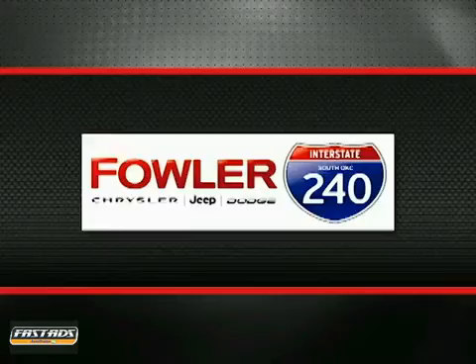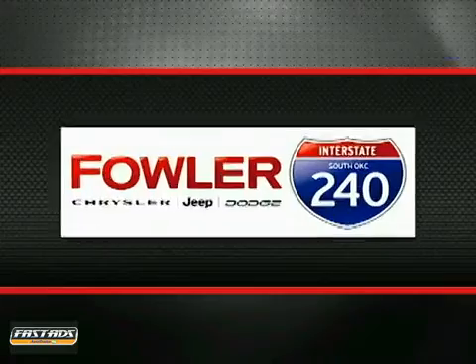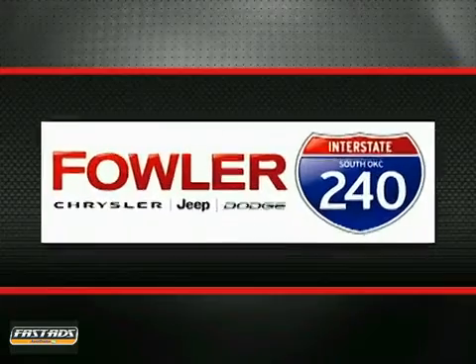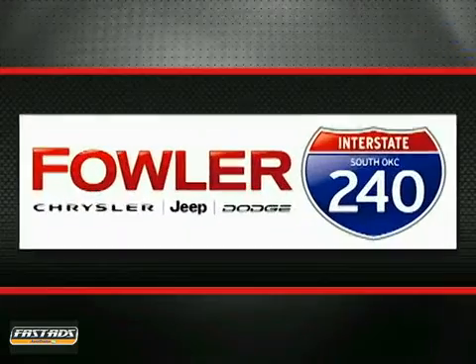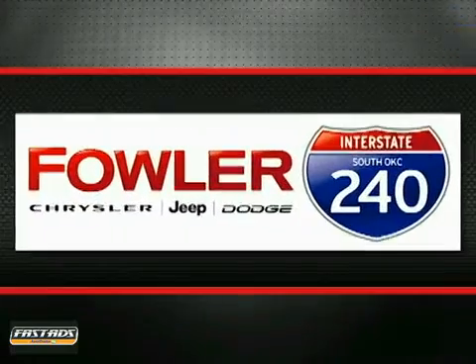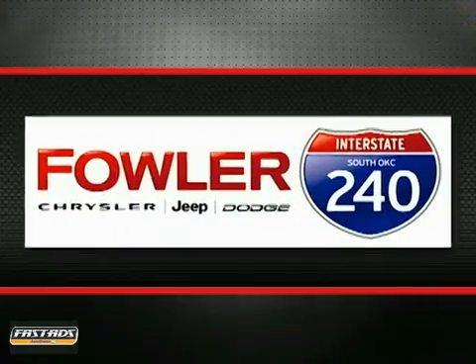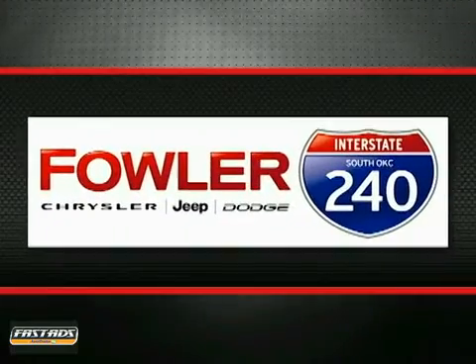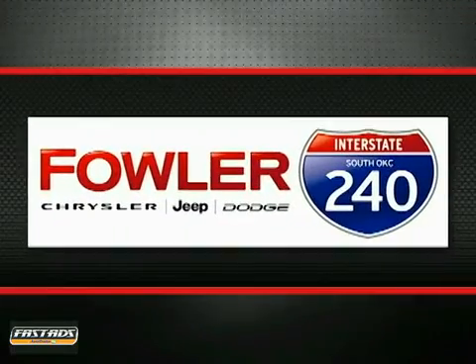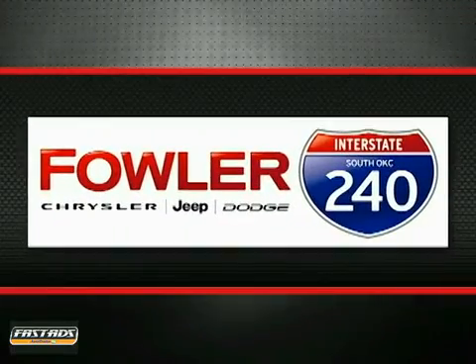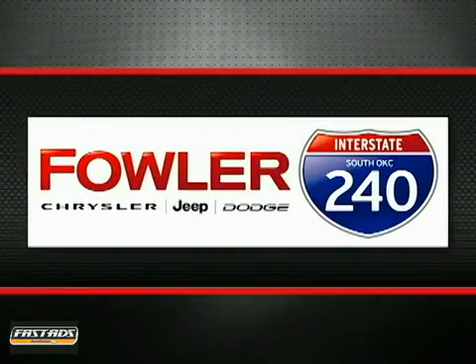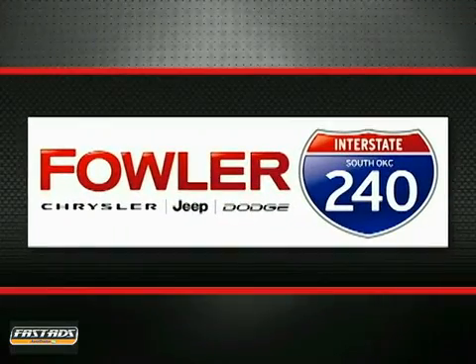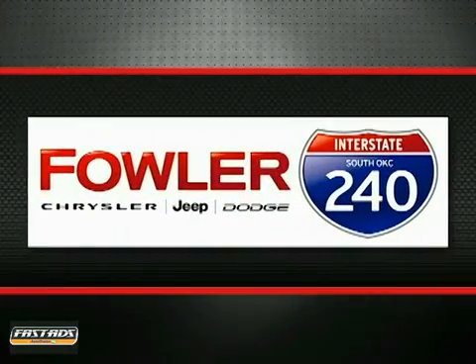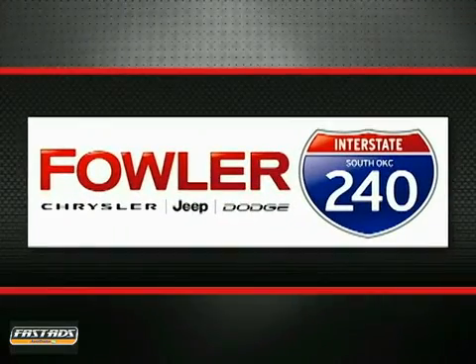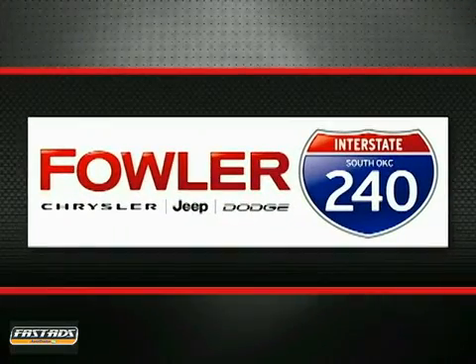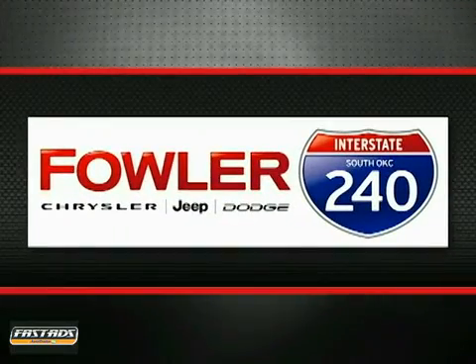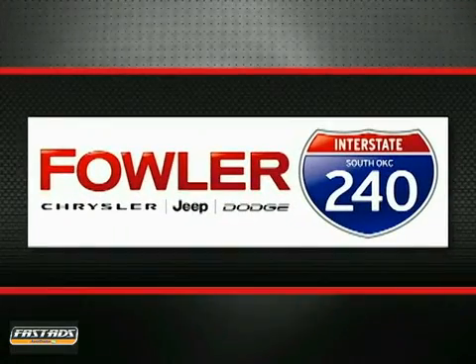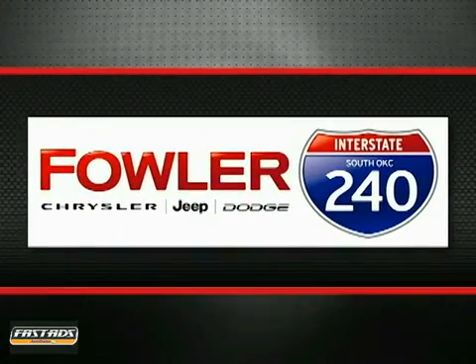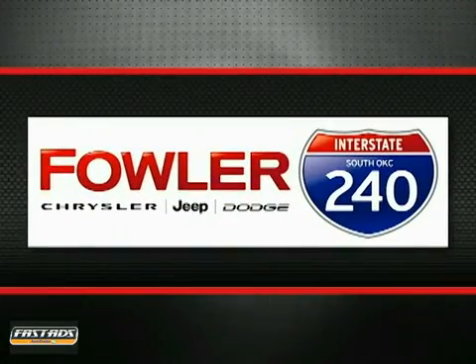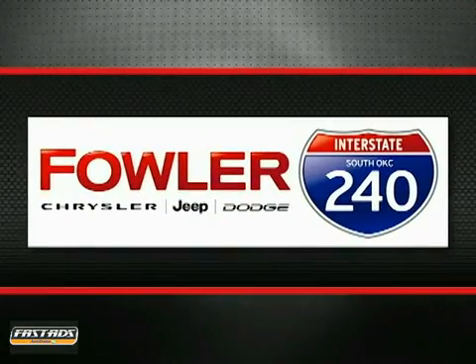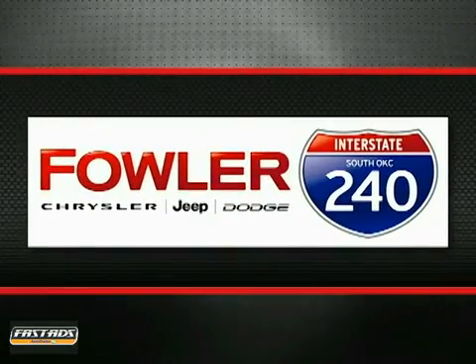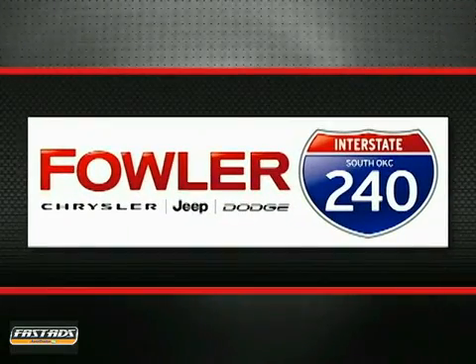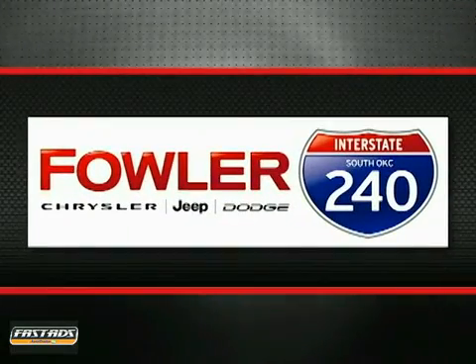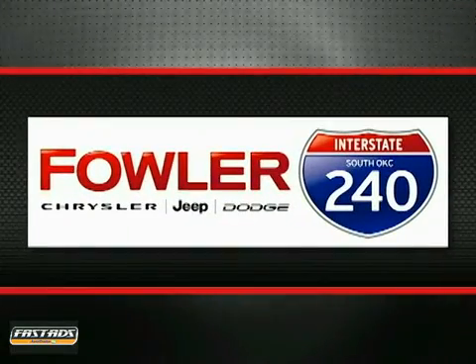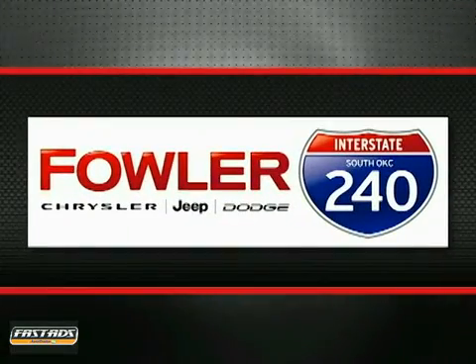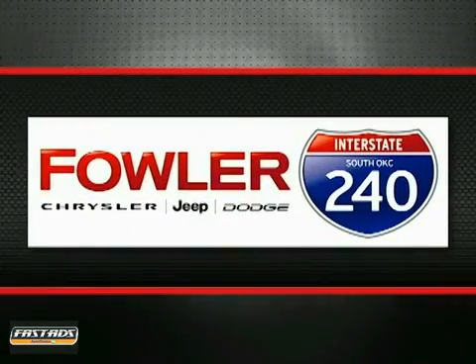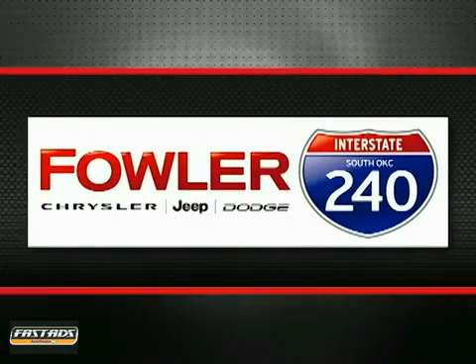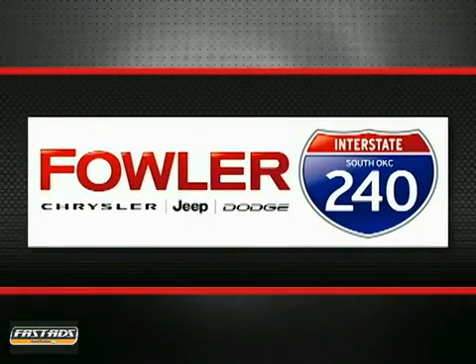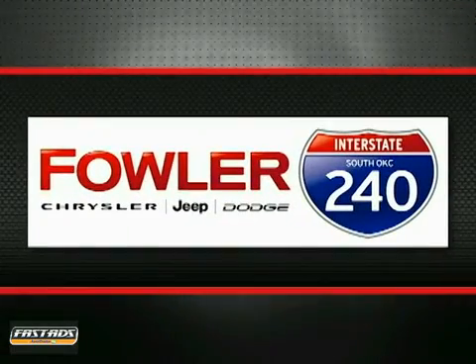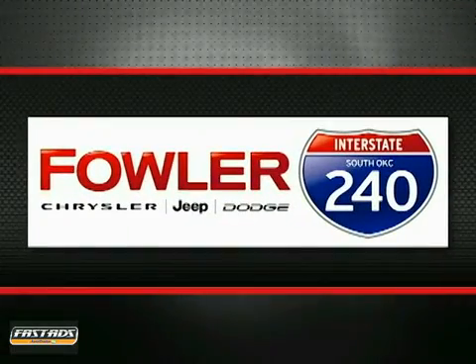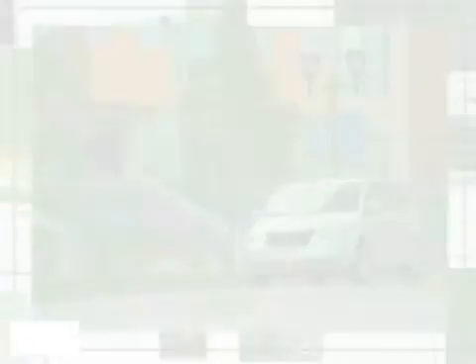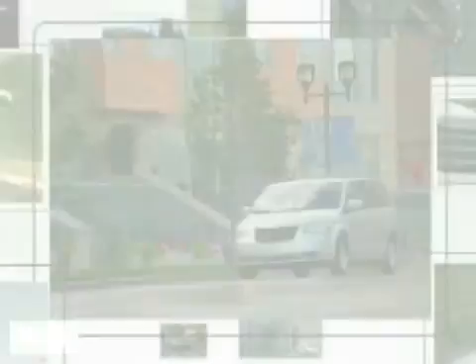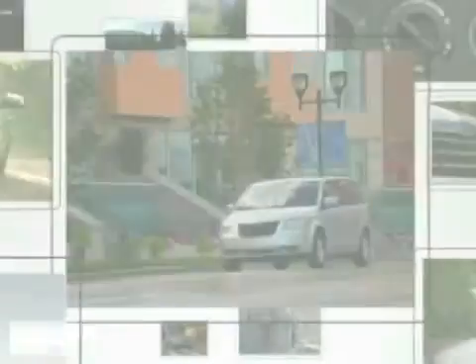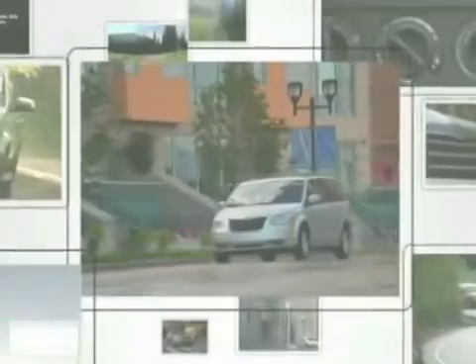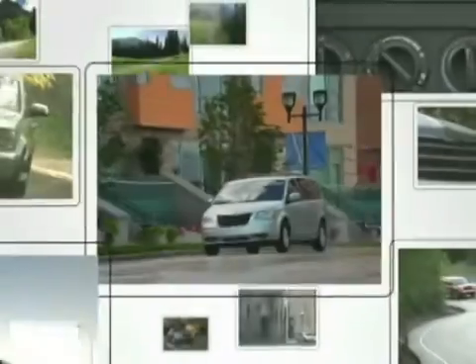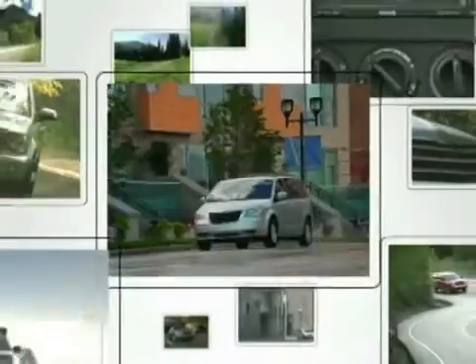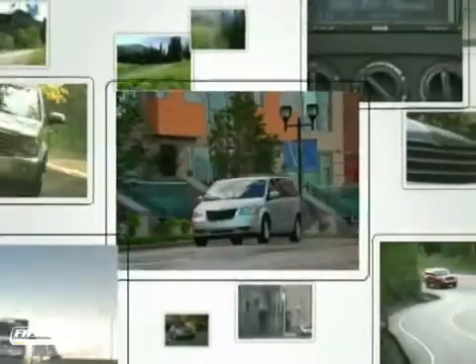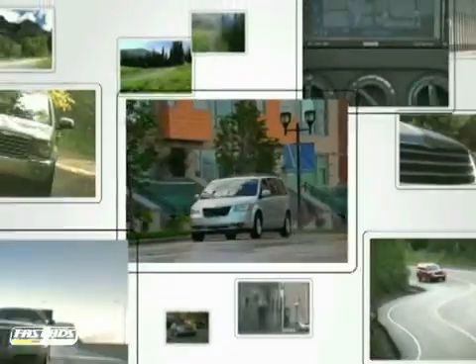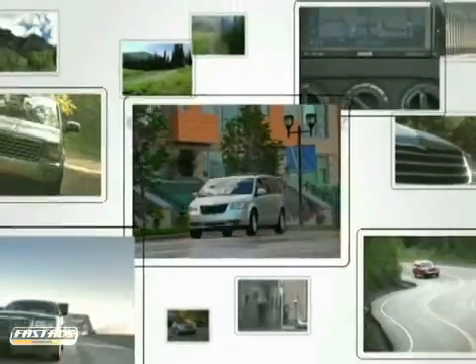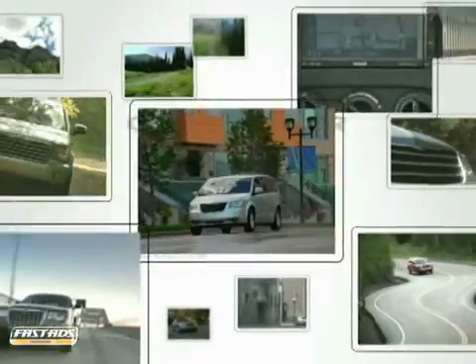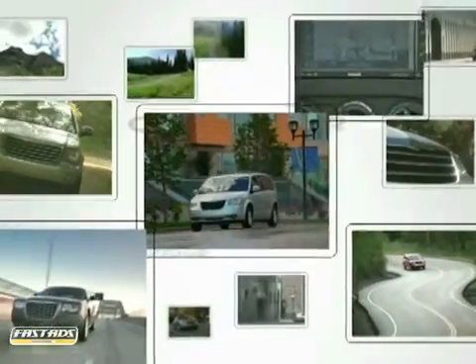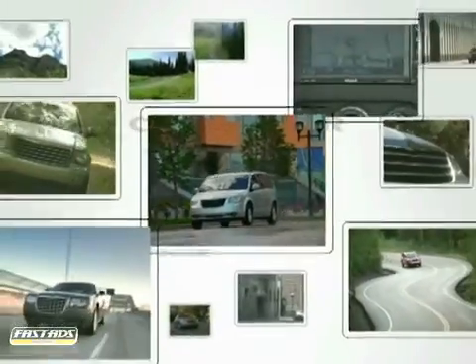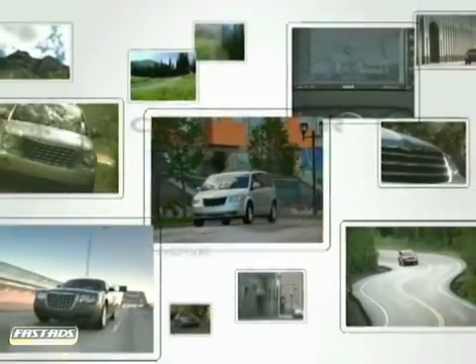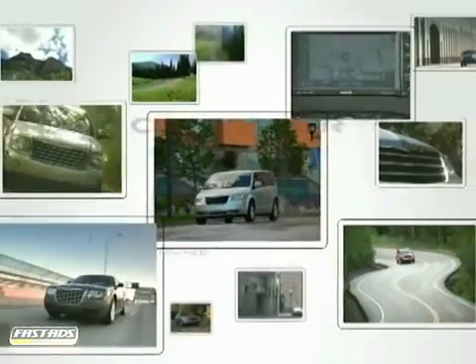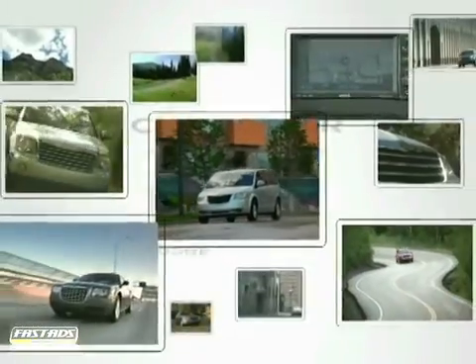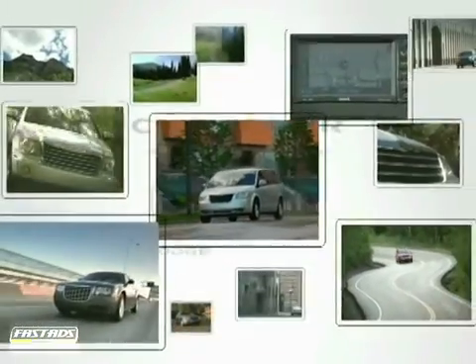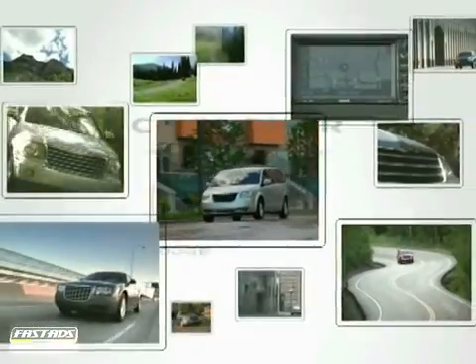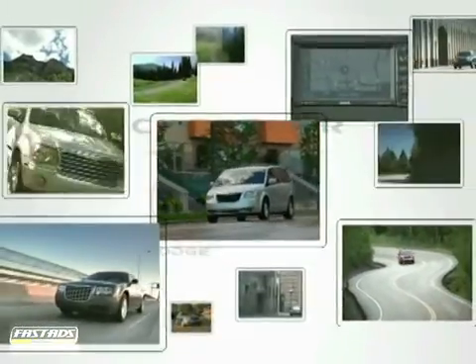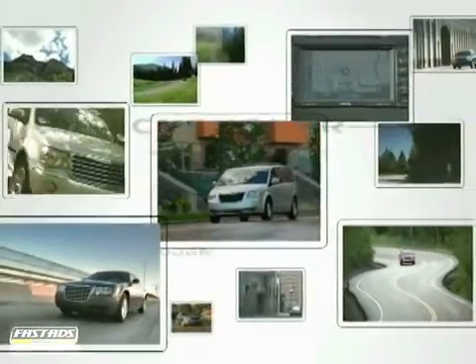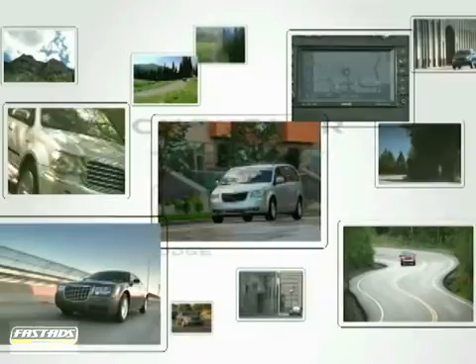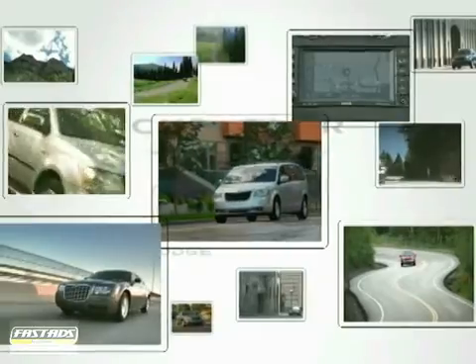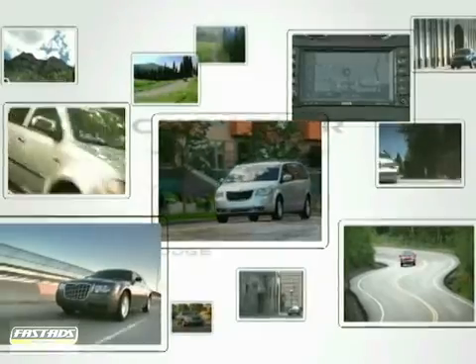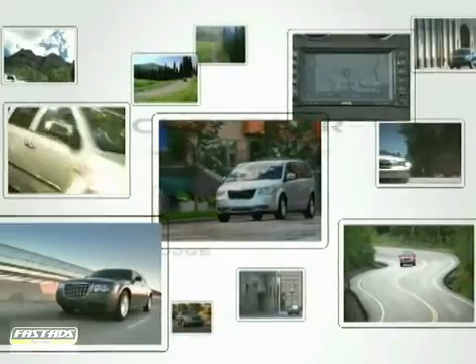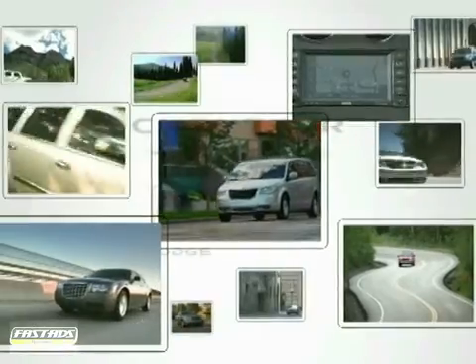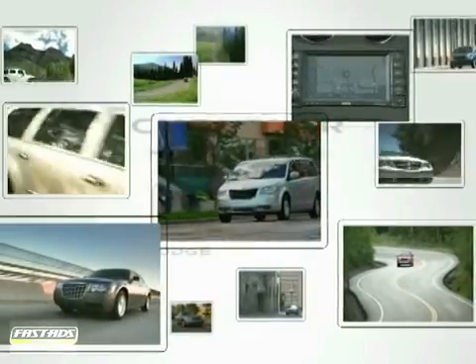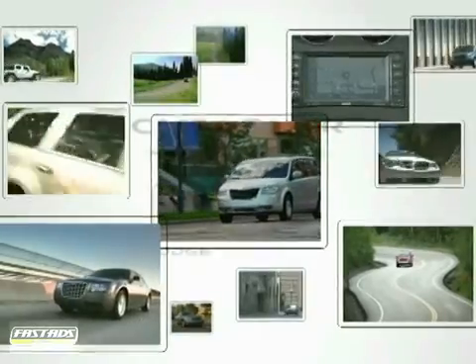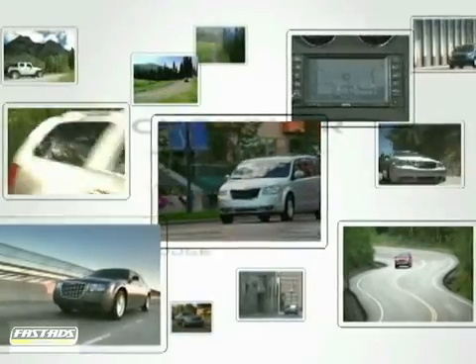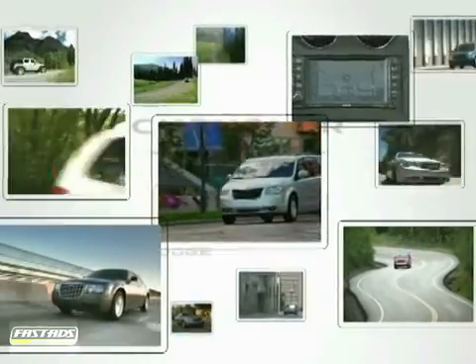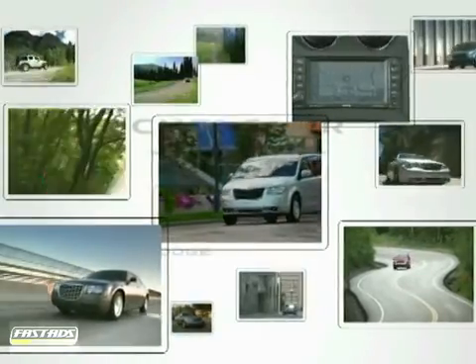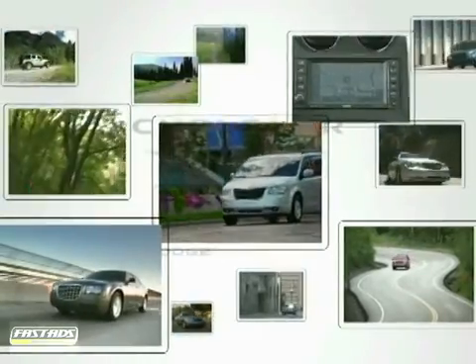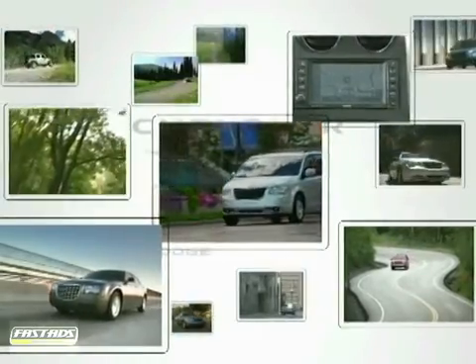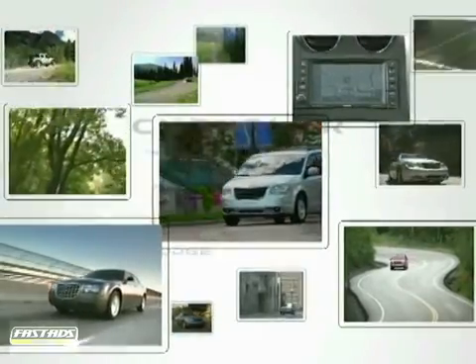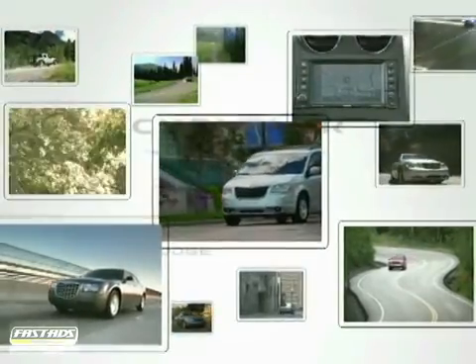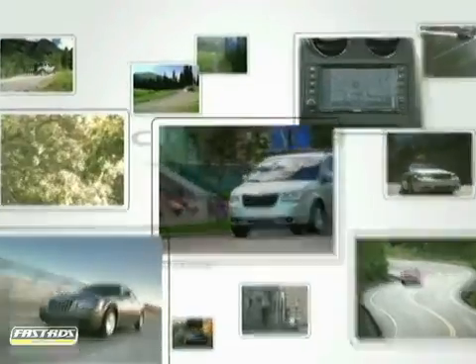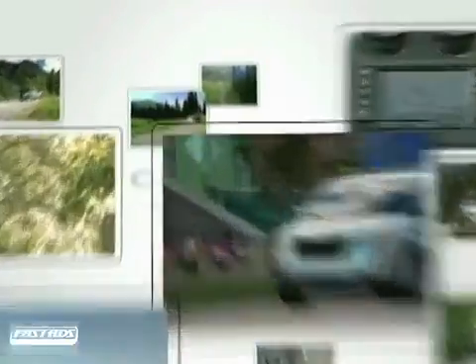Fowler i240 Chrysler Jeep Dodge, dedicated to saving you time and money on your next vehicle purchase.